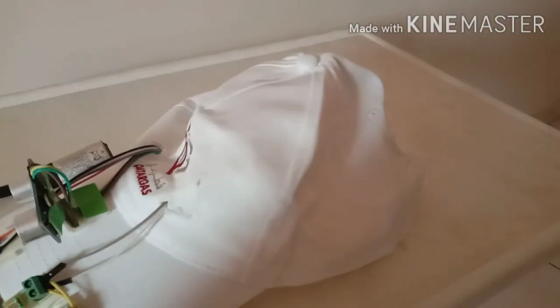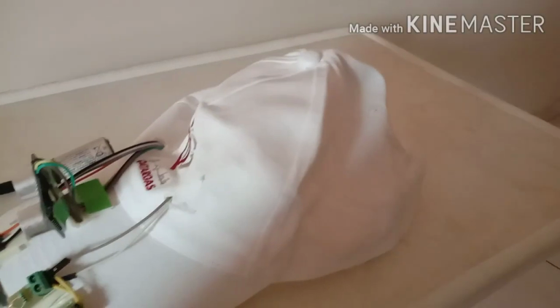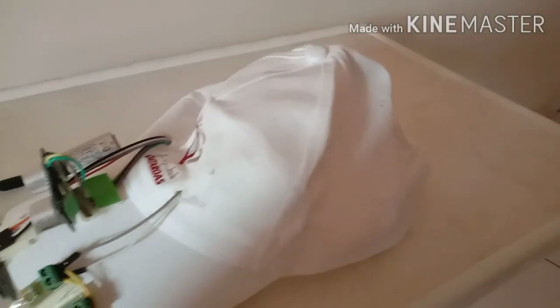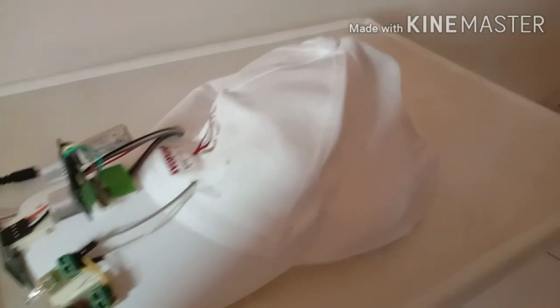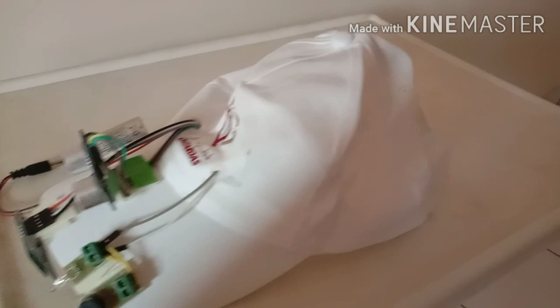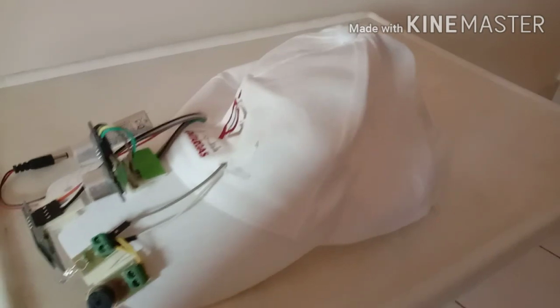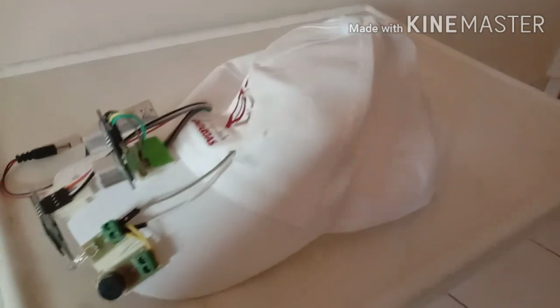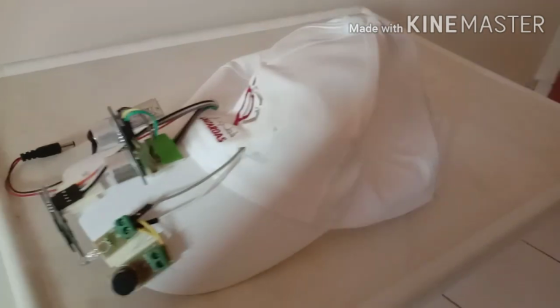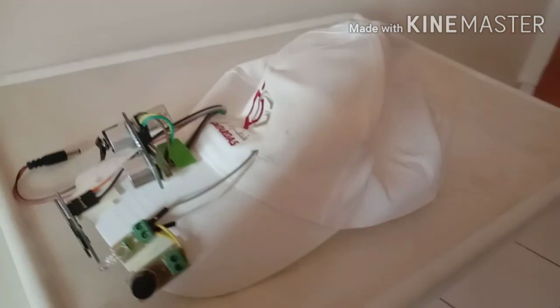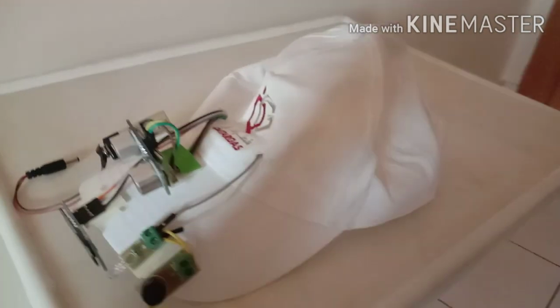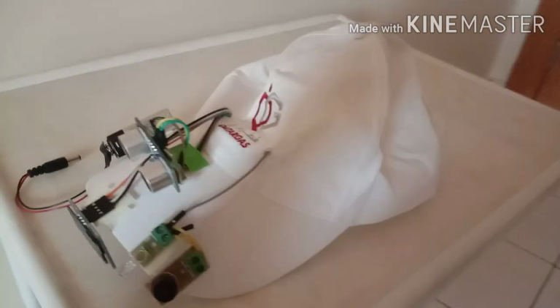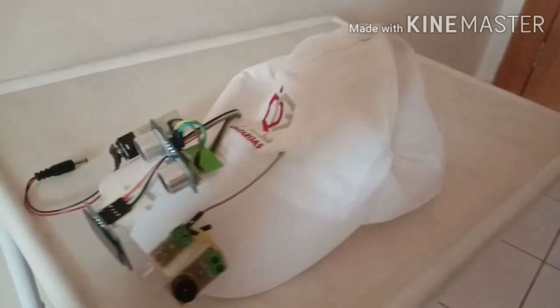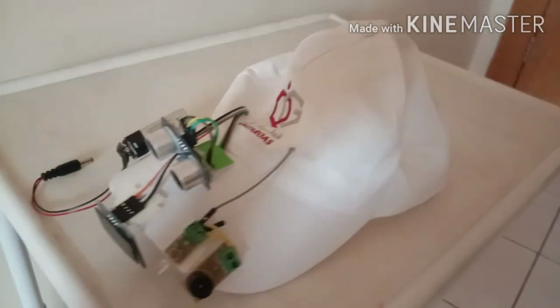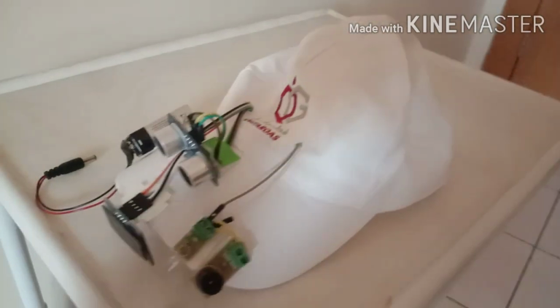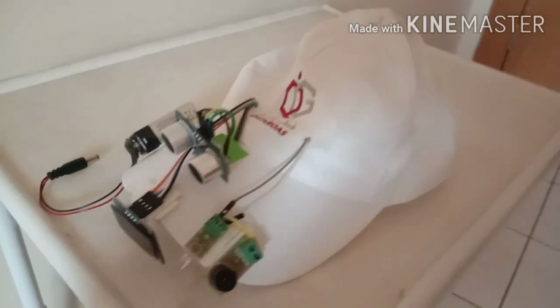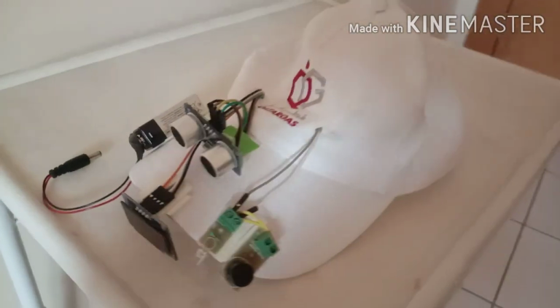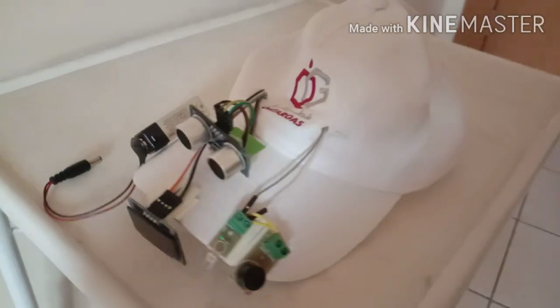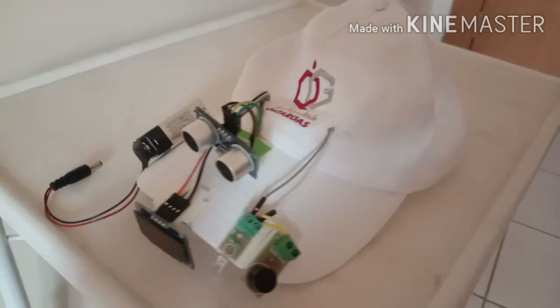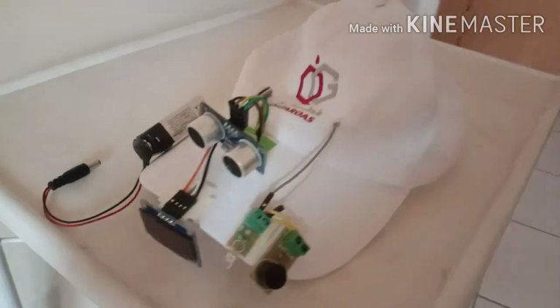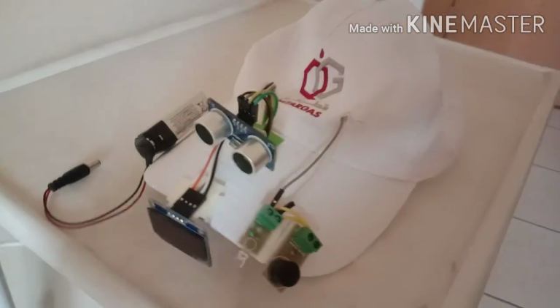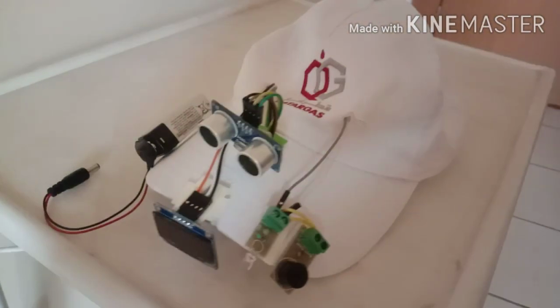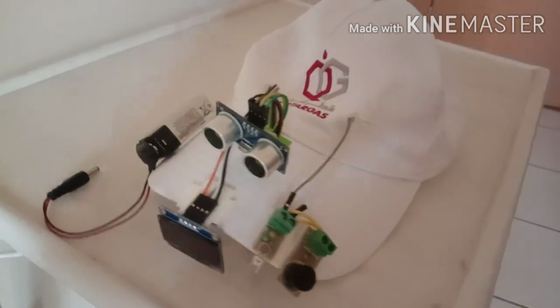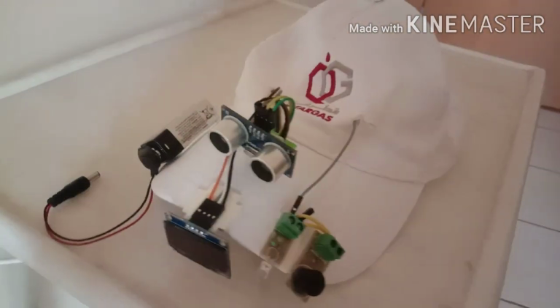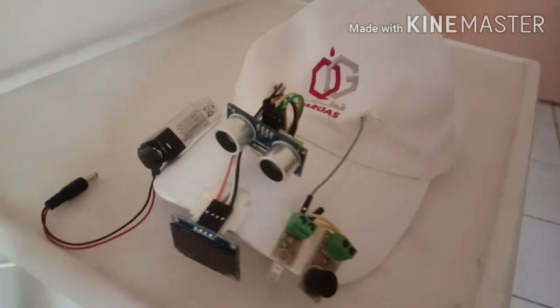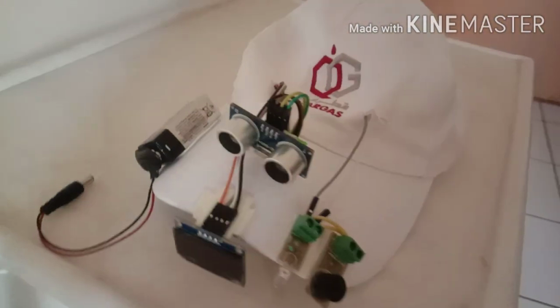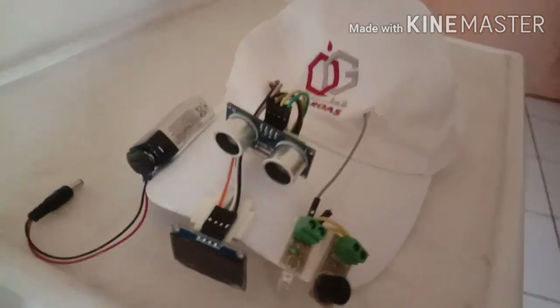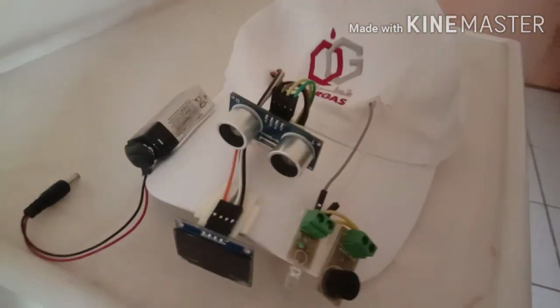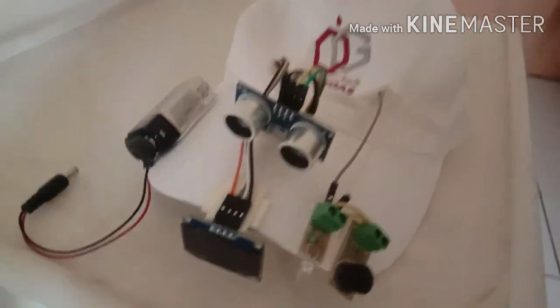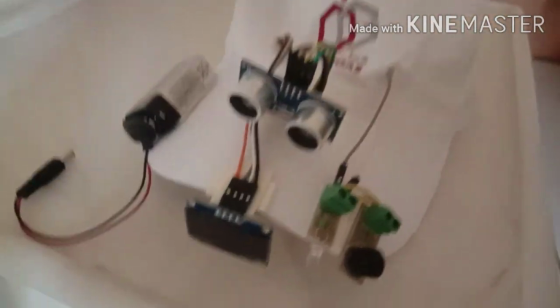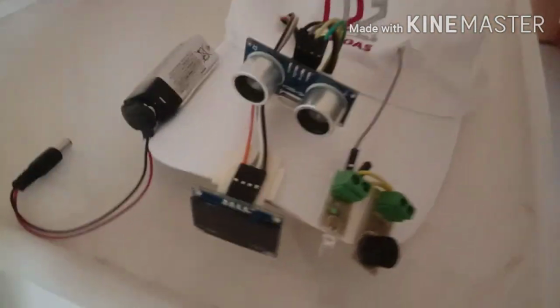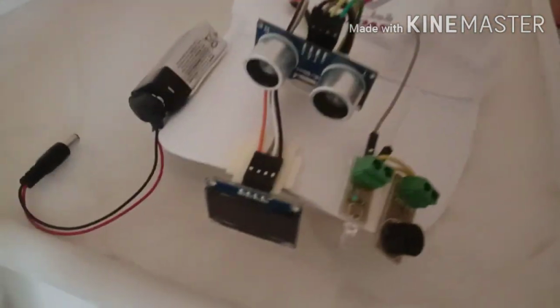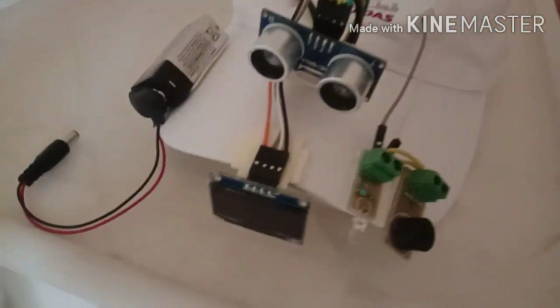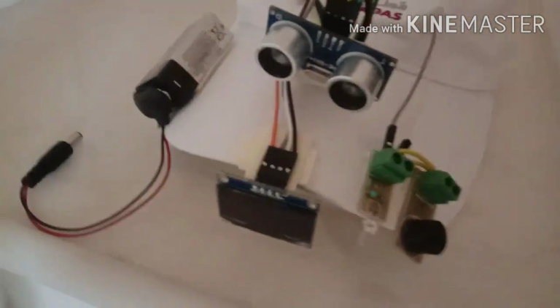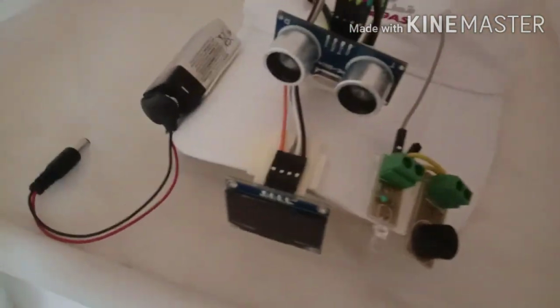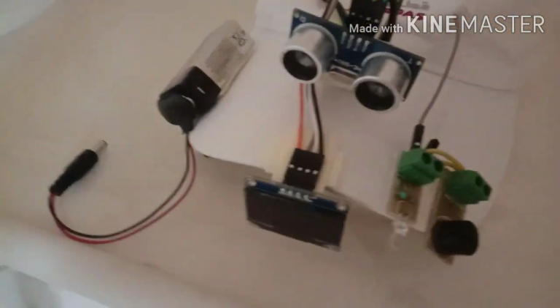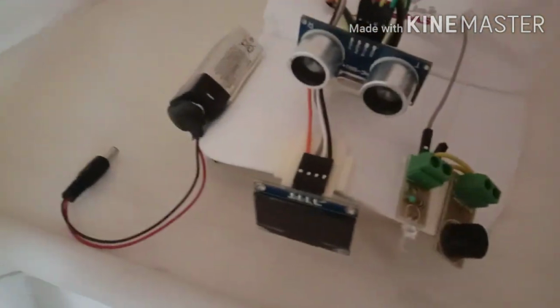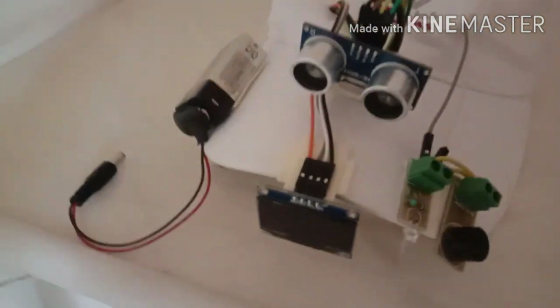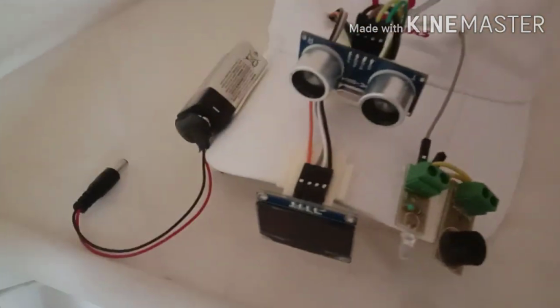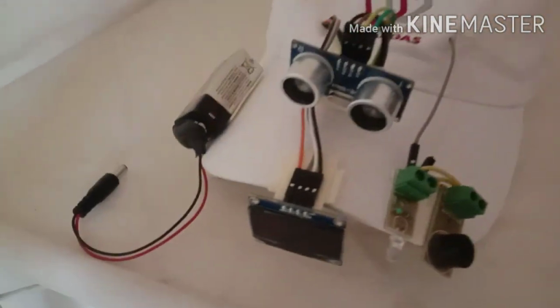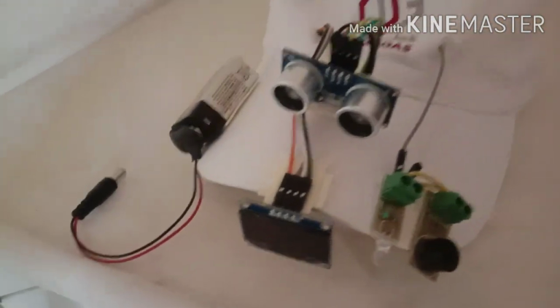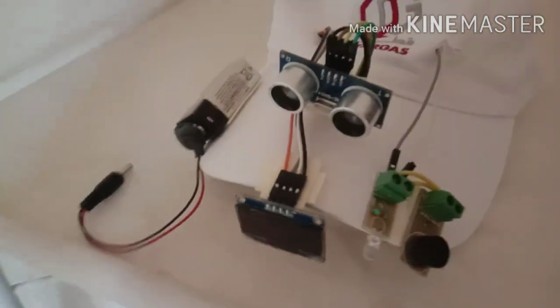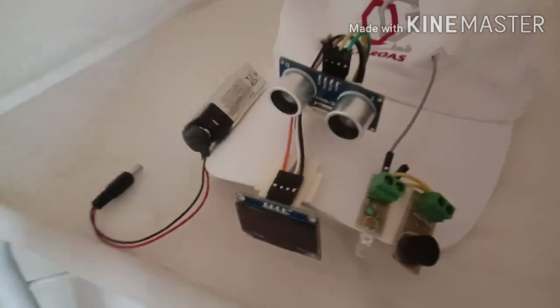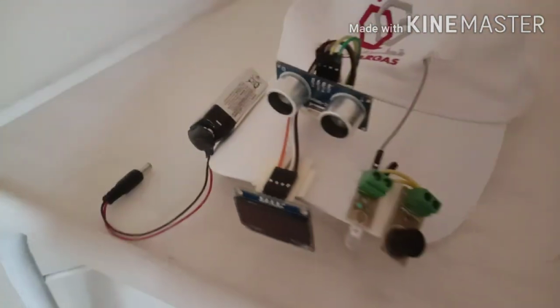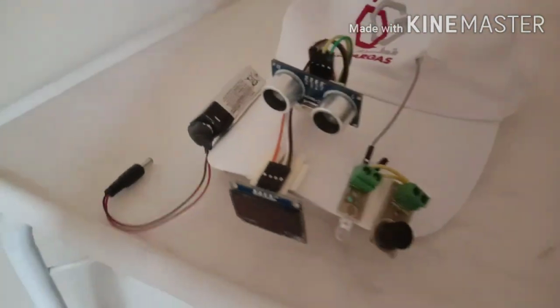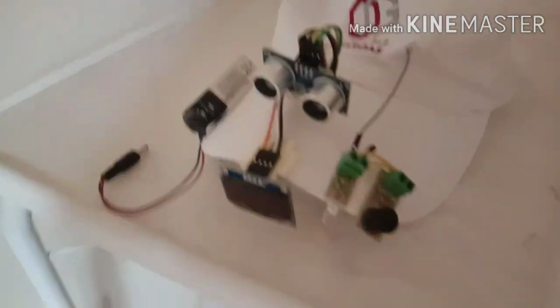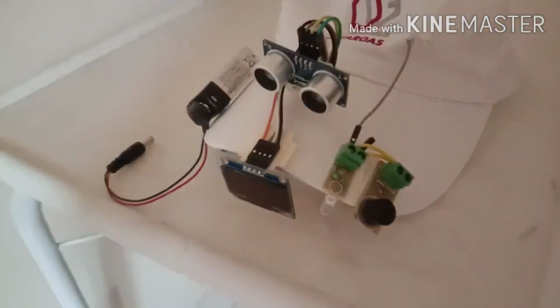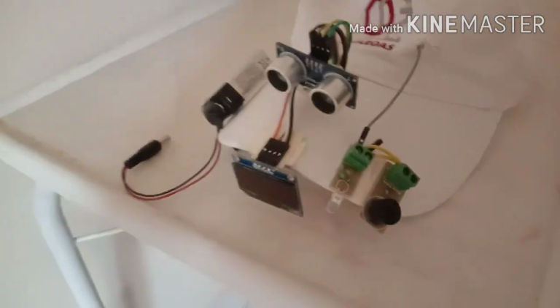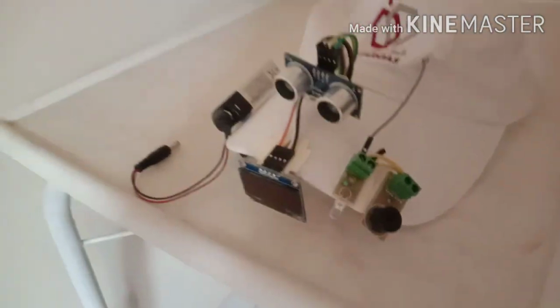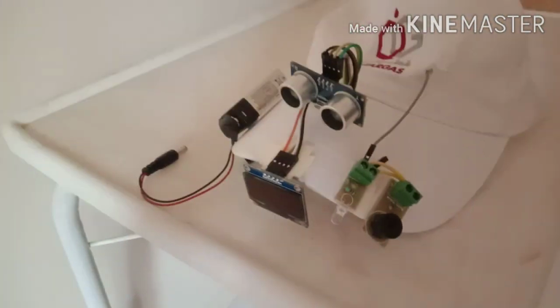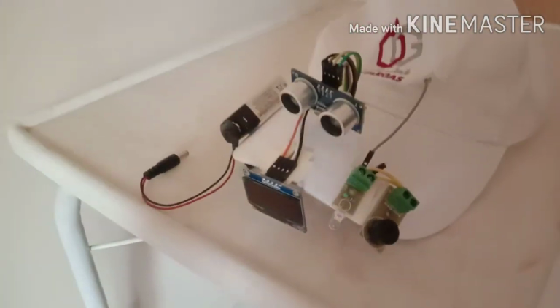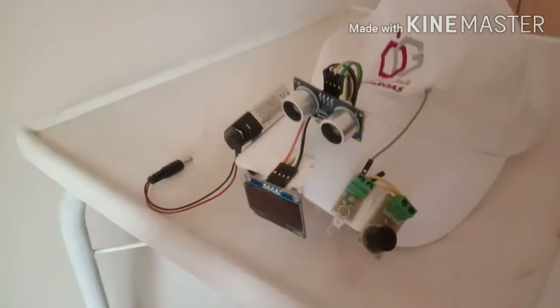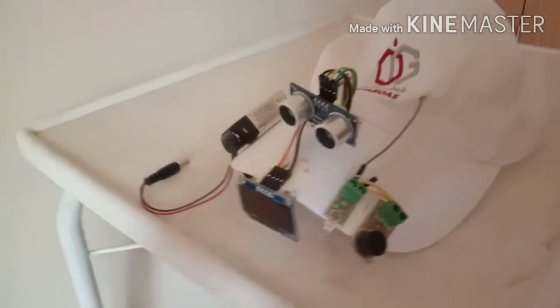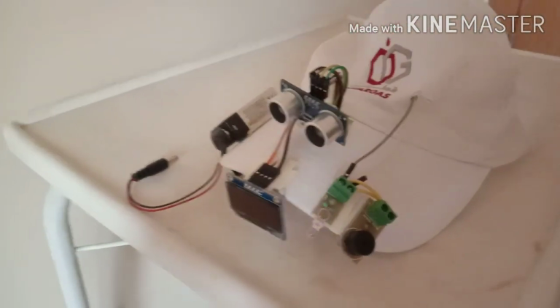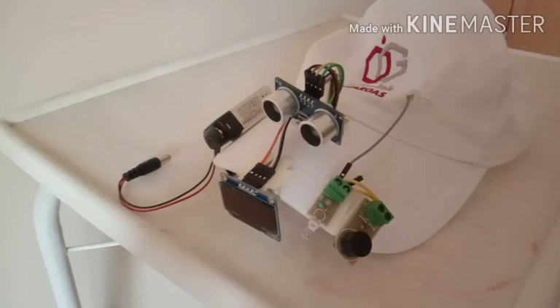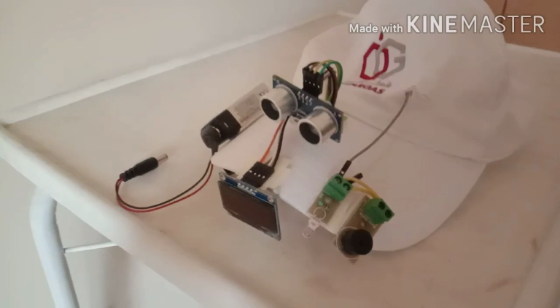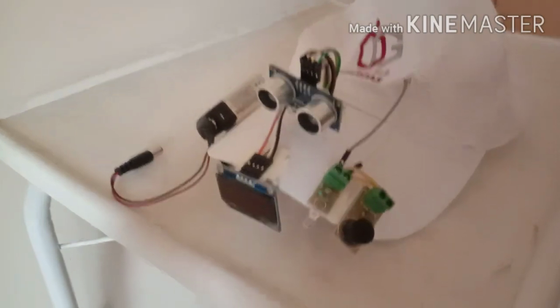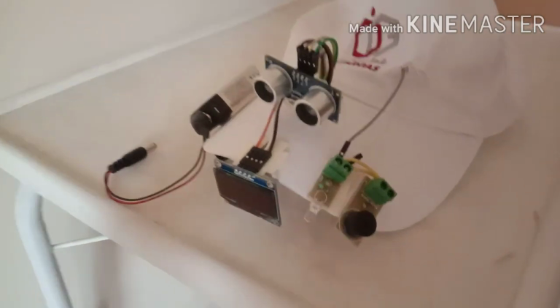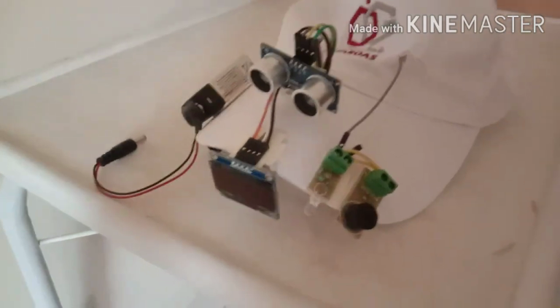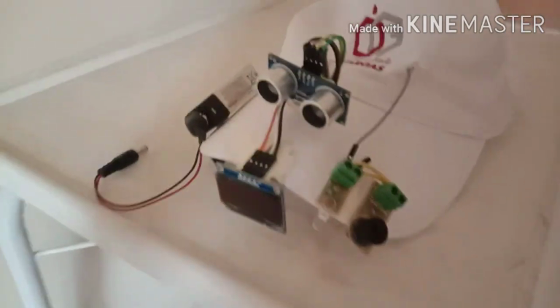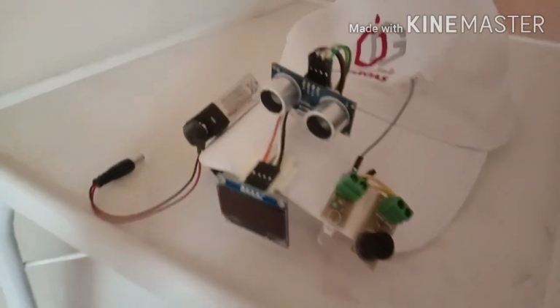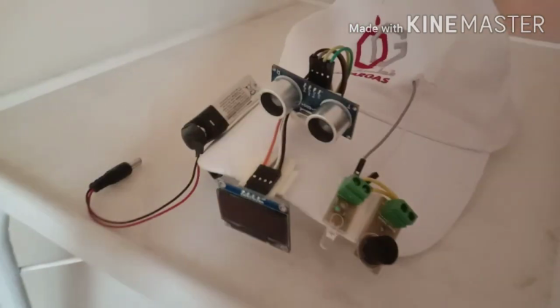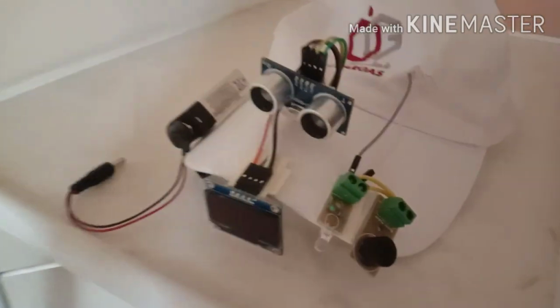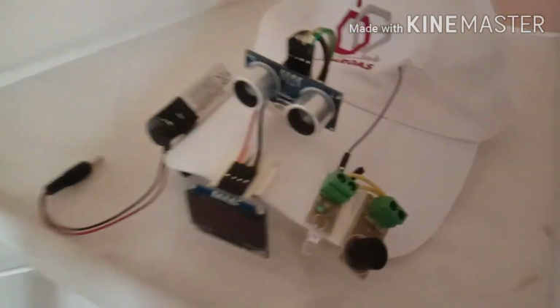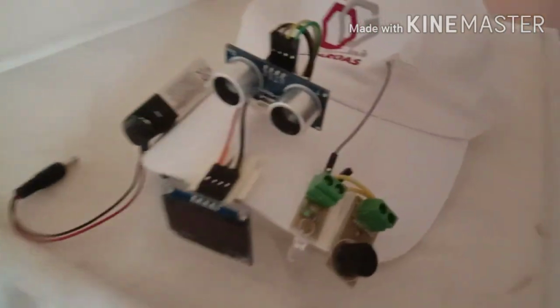So this is my social distancing cap. Now I will show how this cap works.